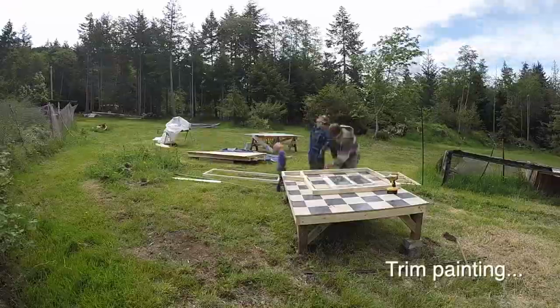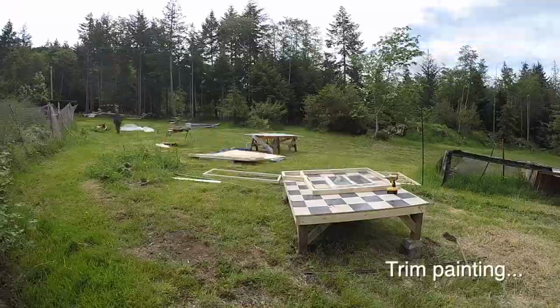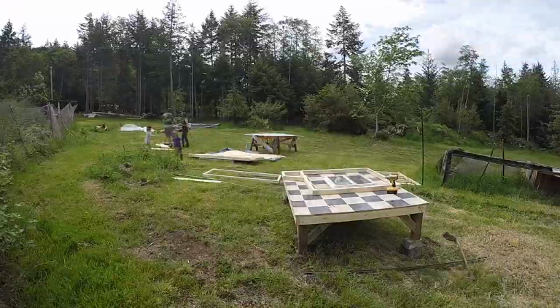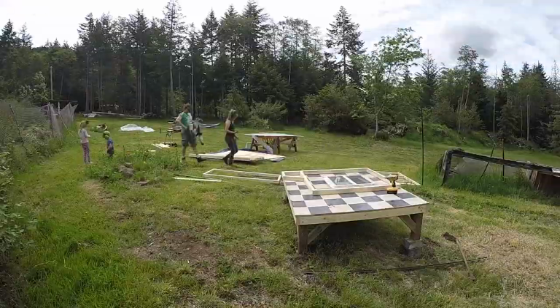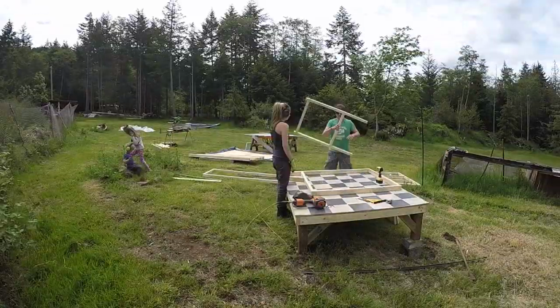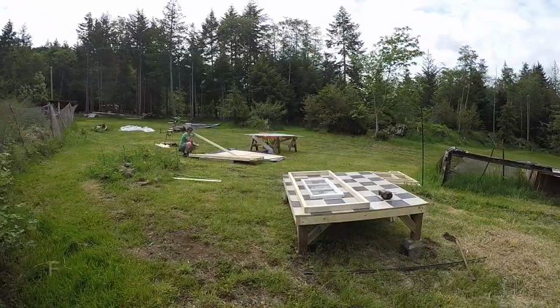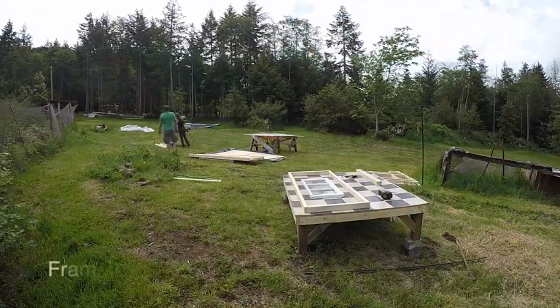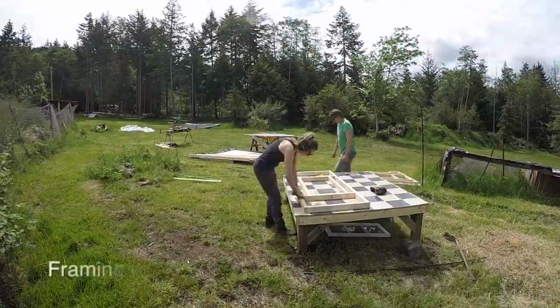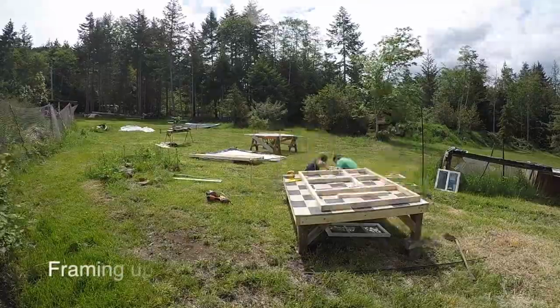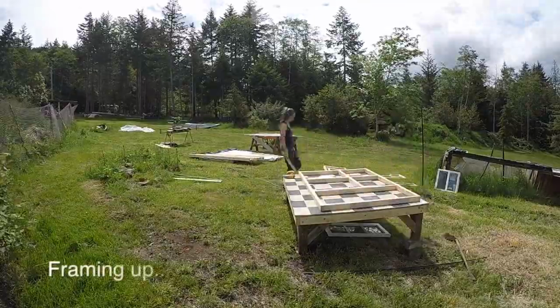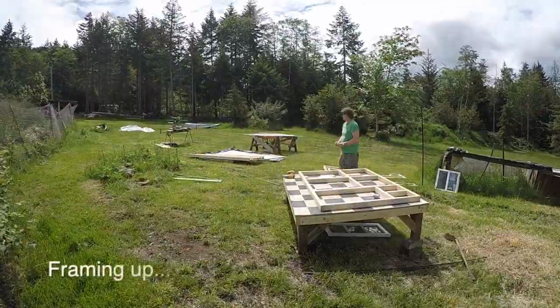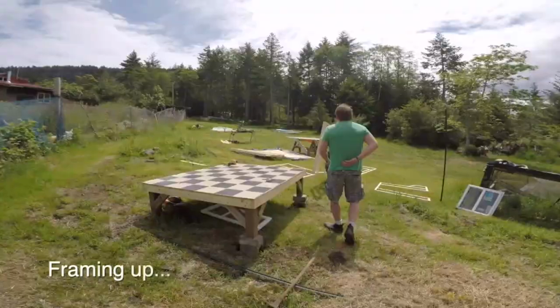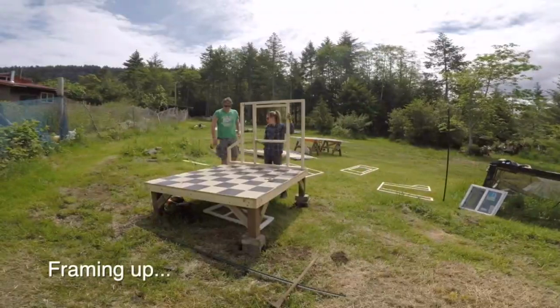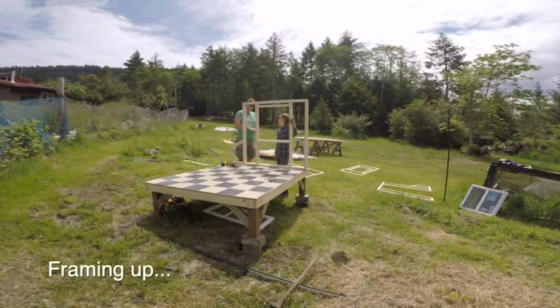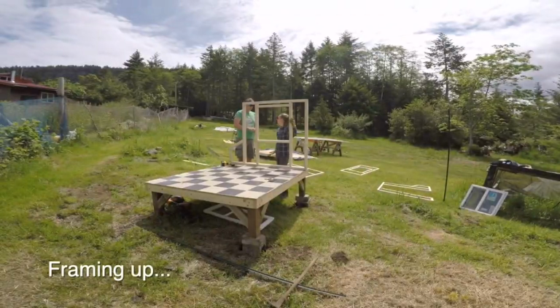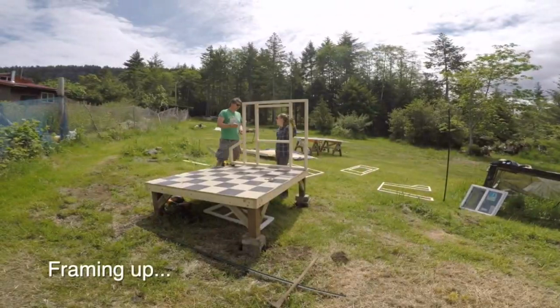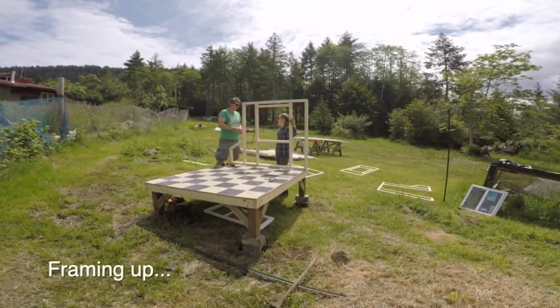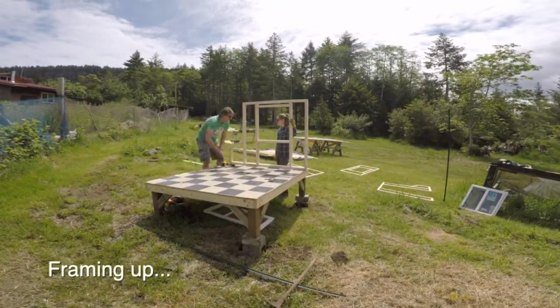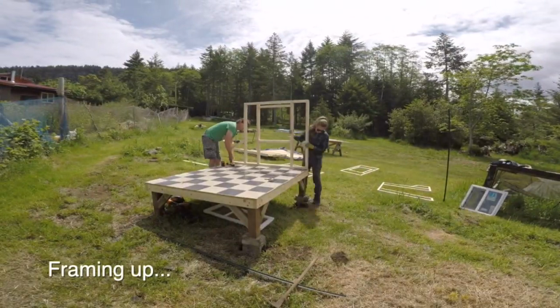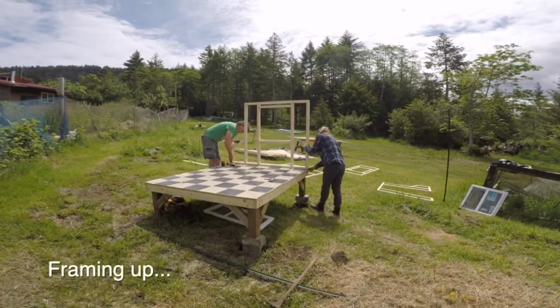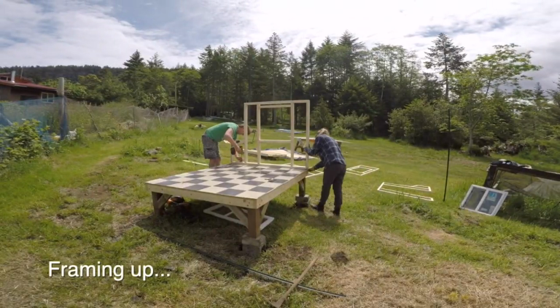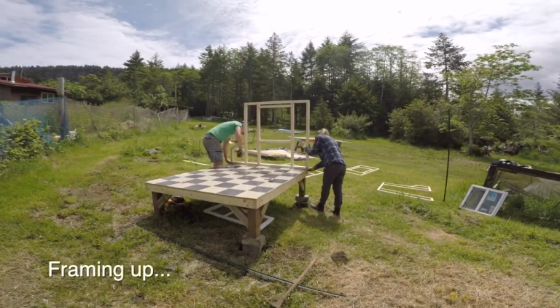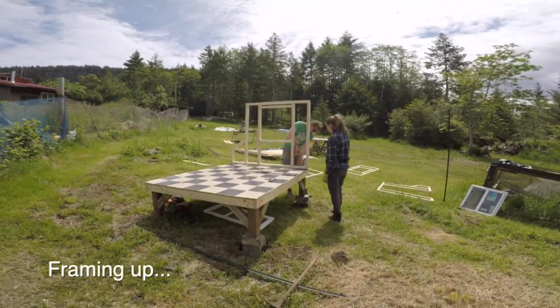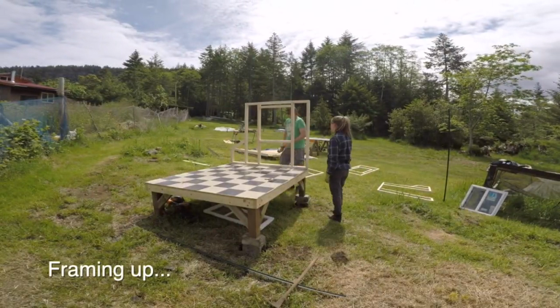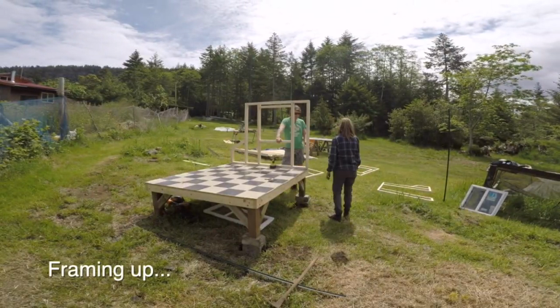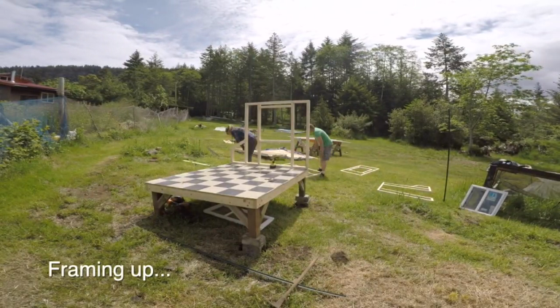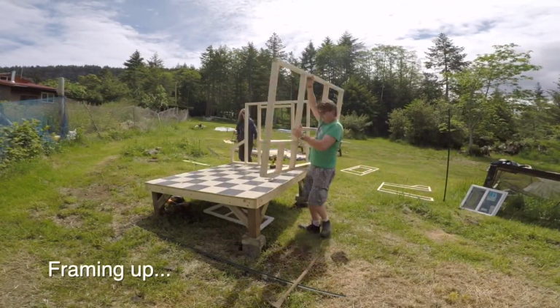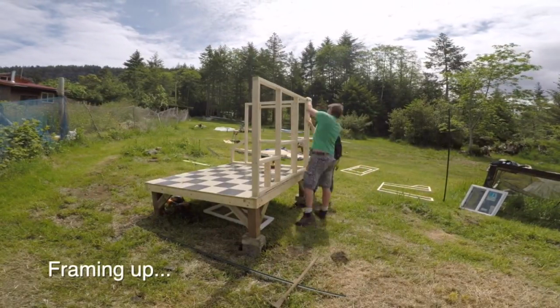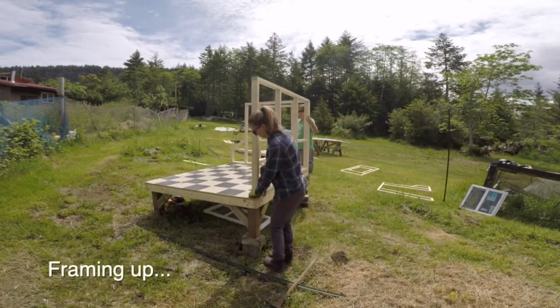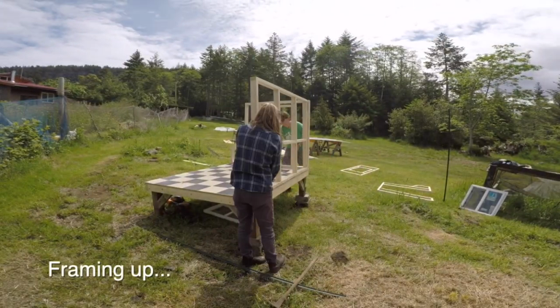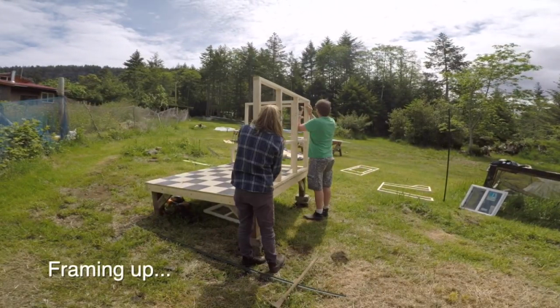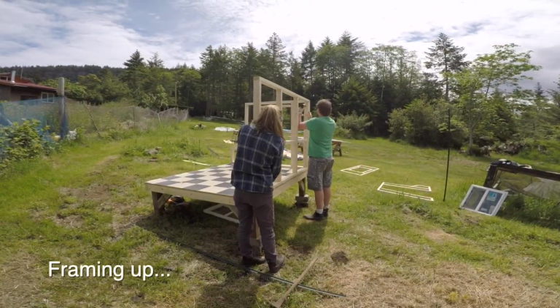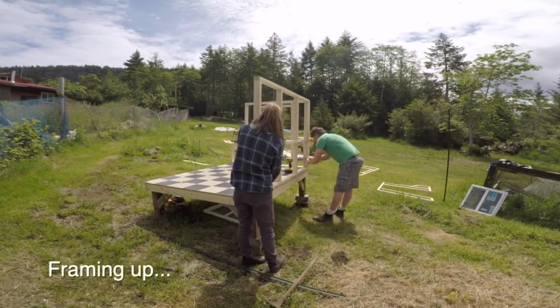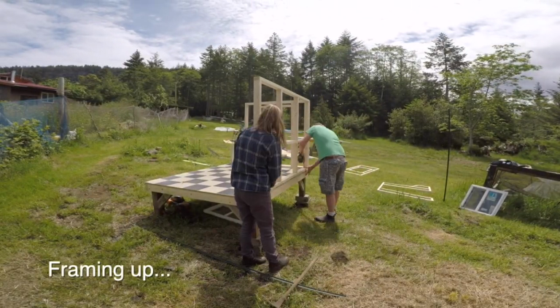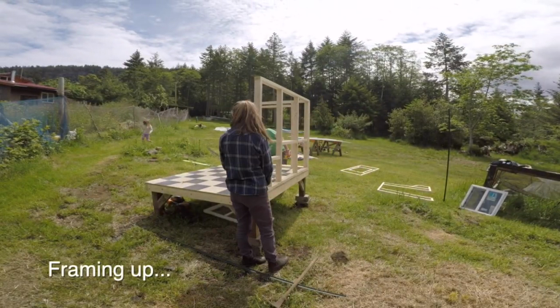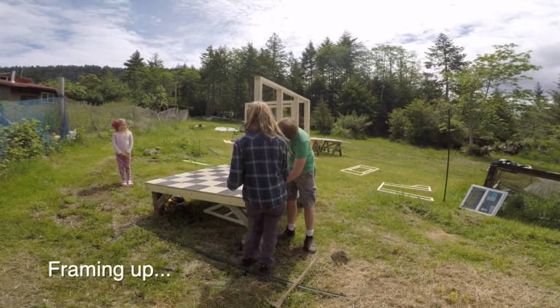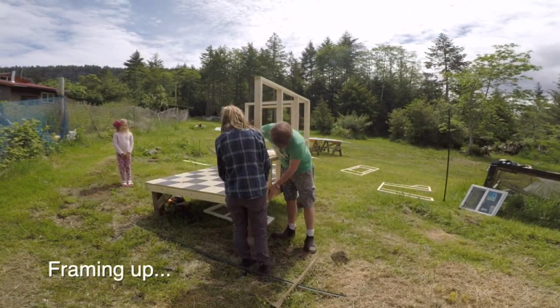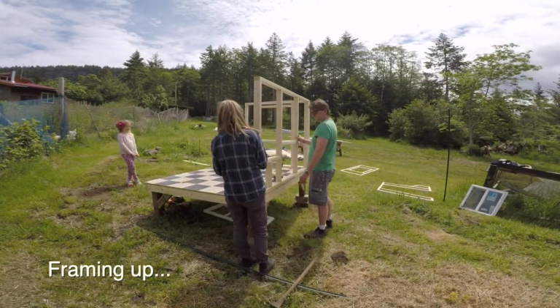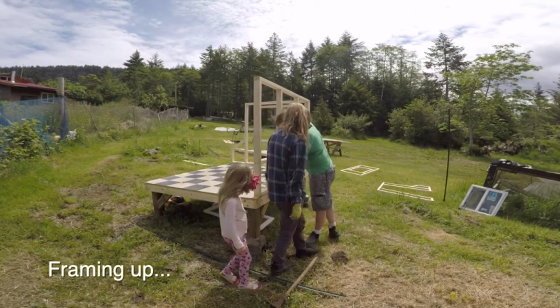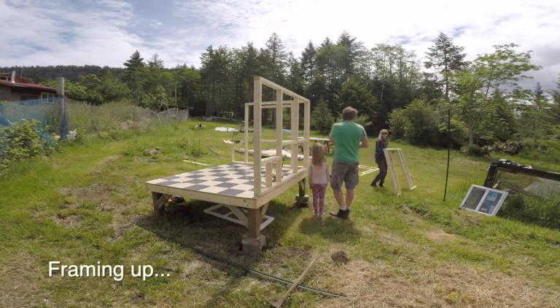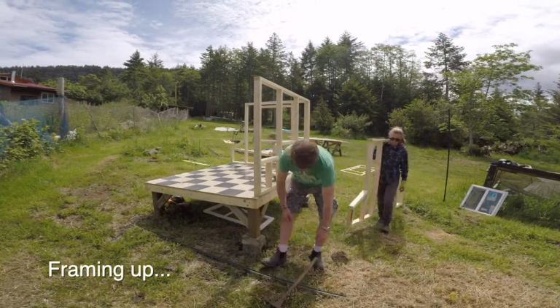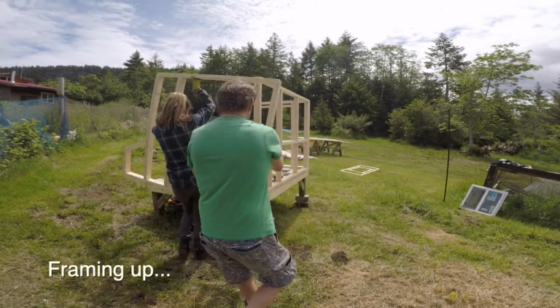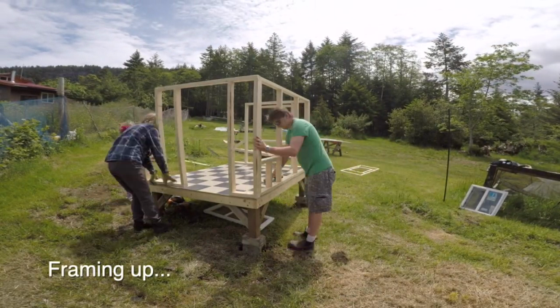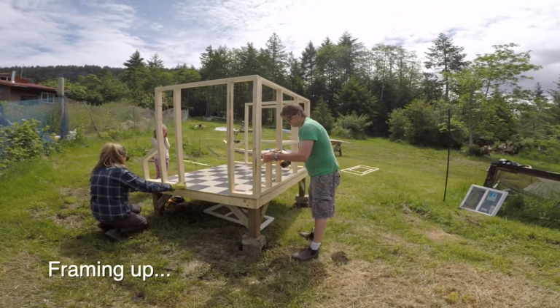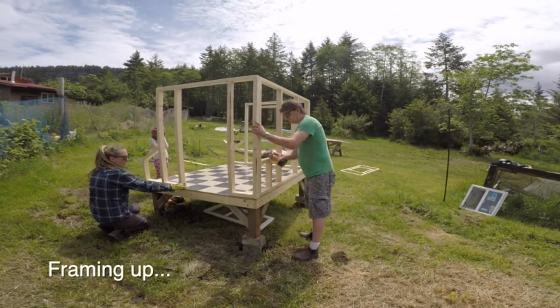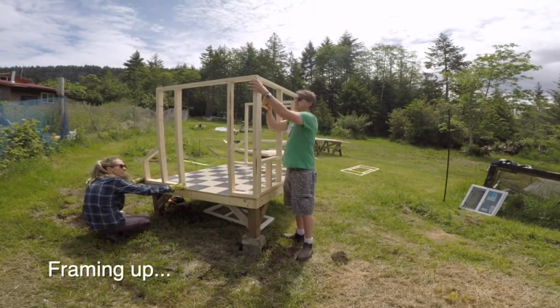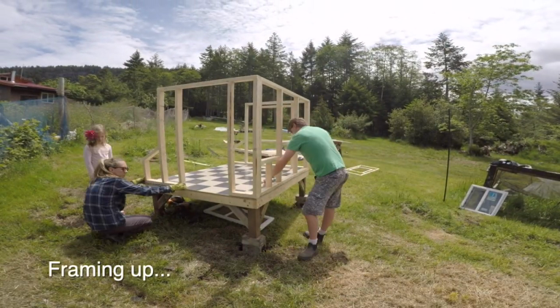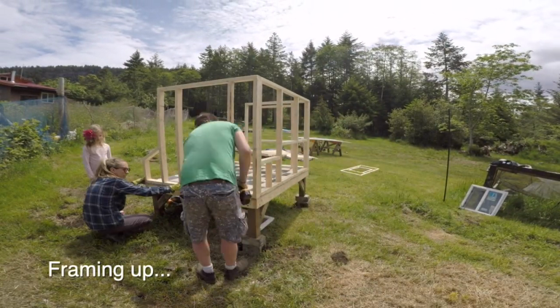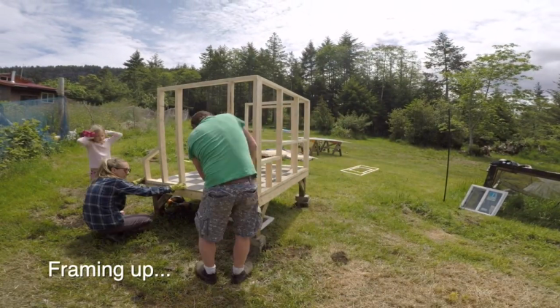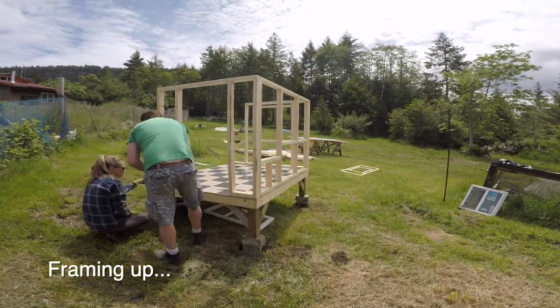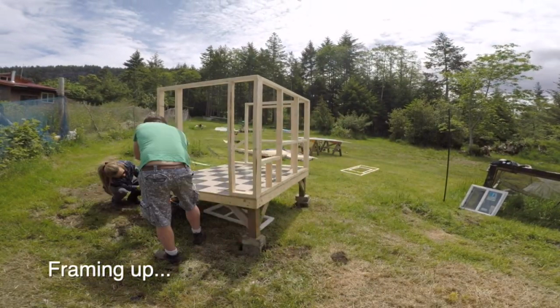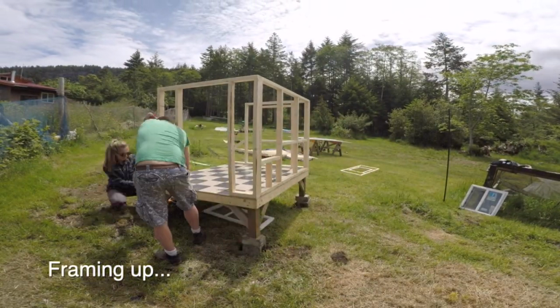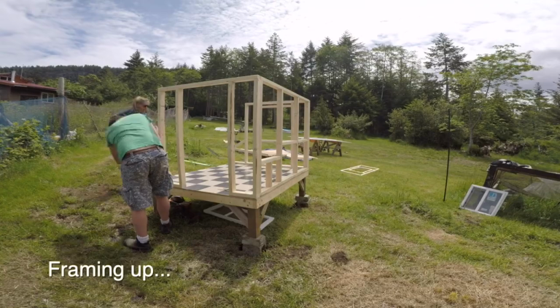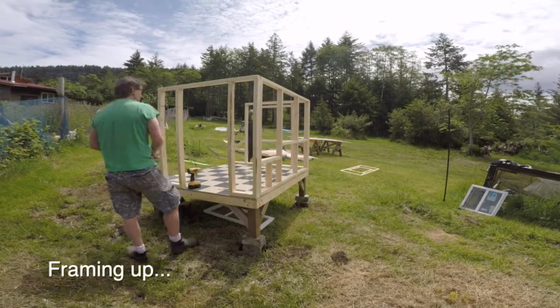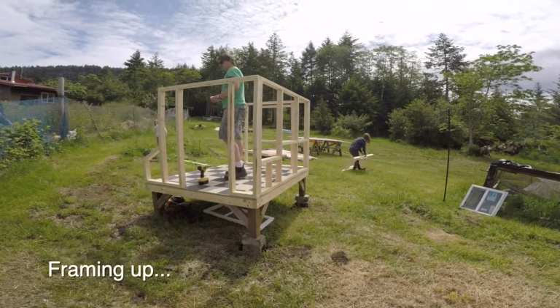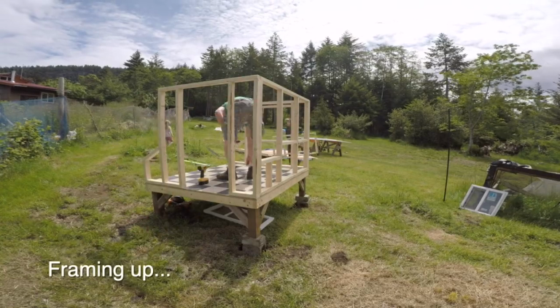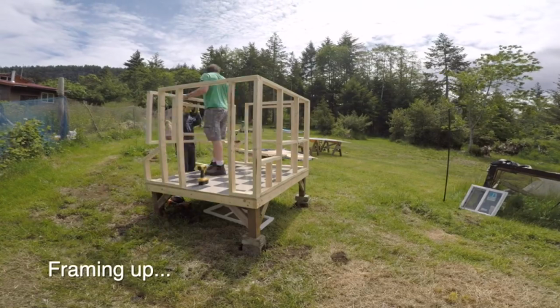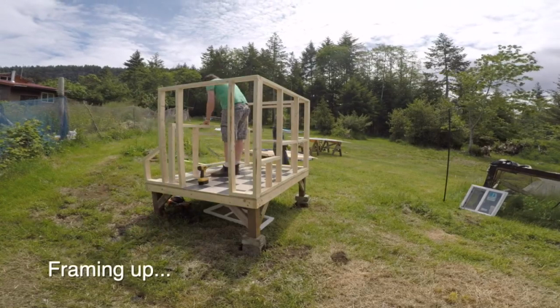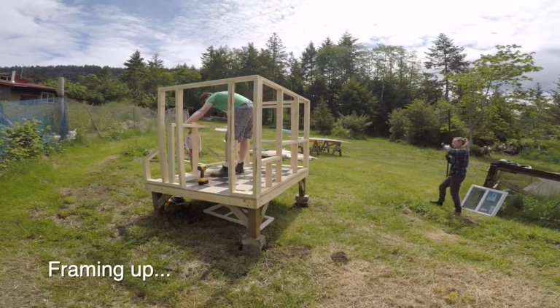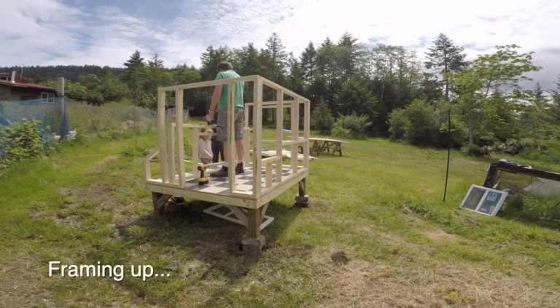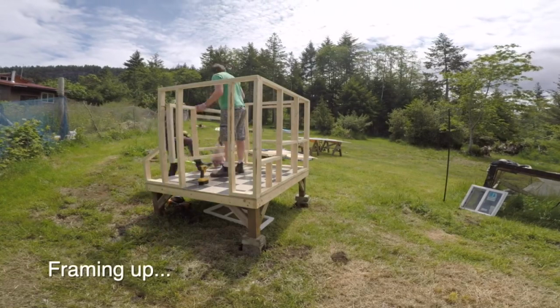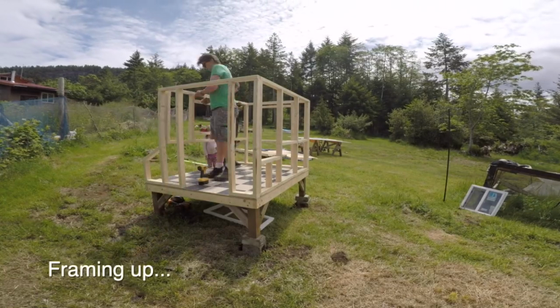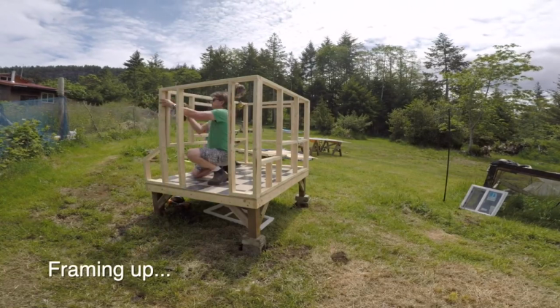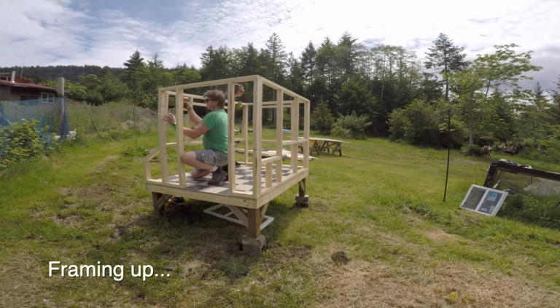Today, I have for you a treat — a special. May I present to you the great Corona Chicken Koopa.